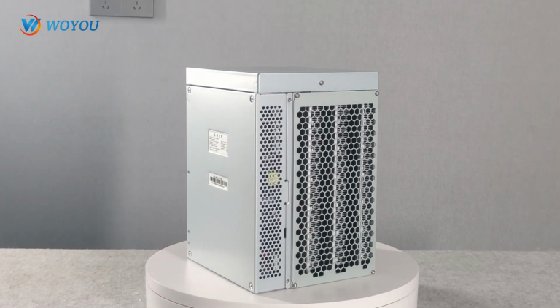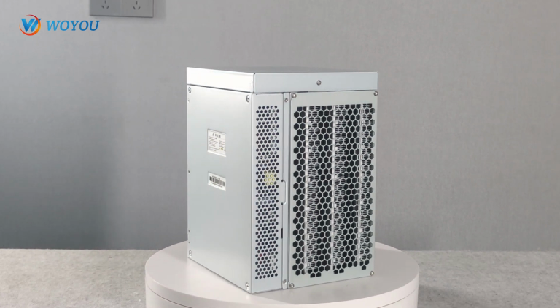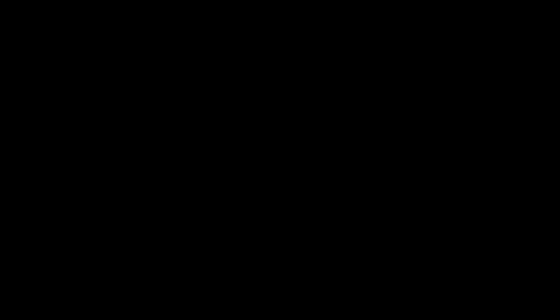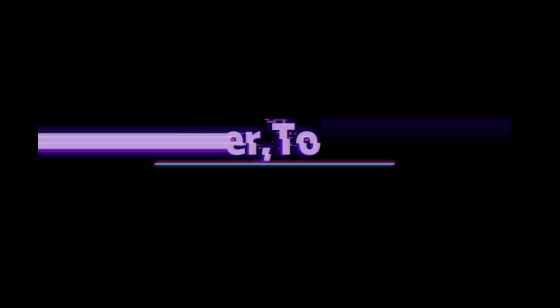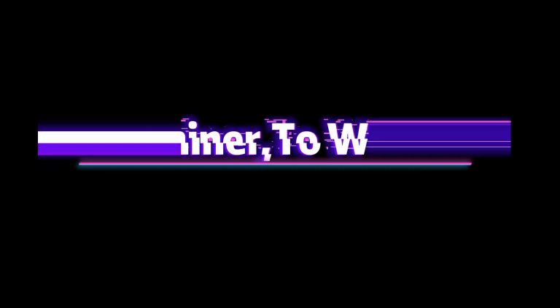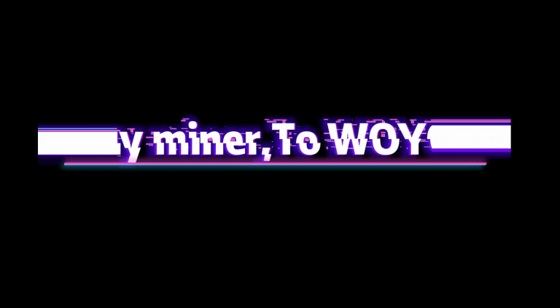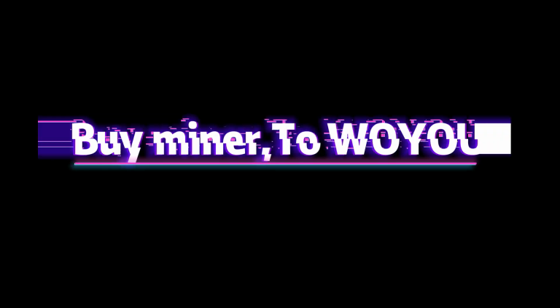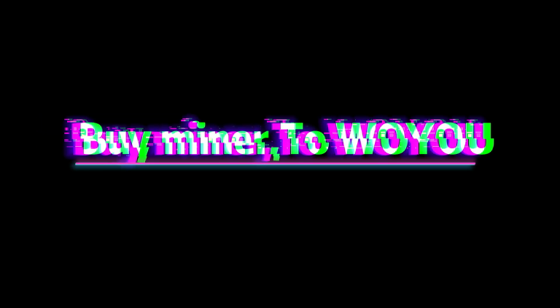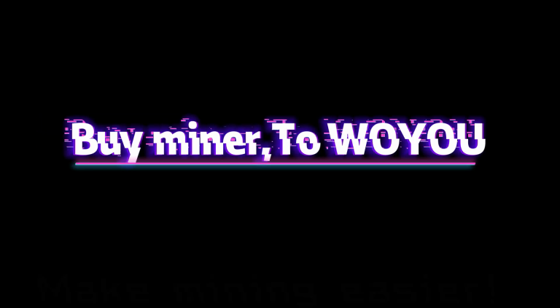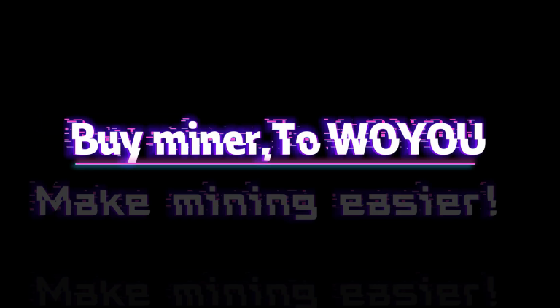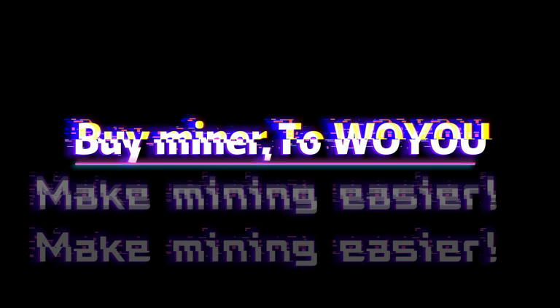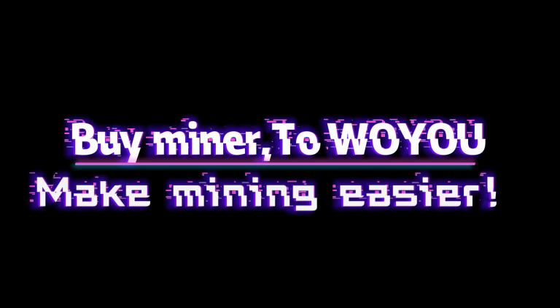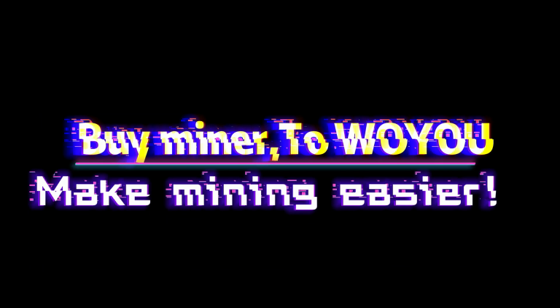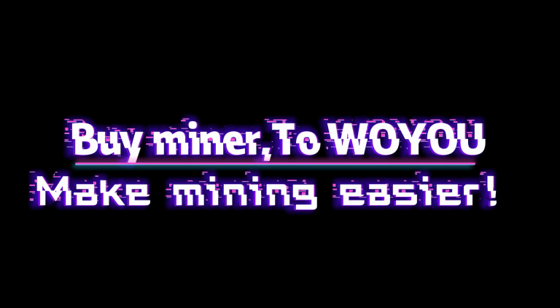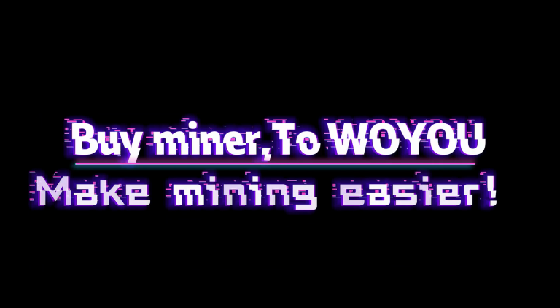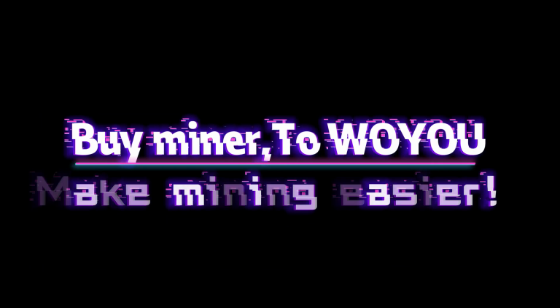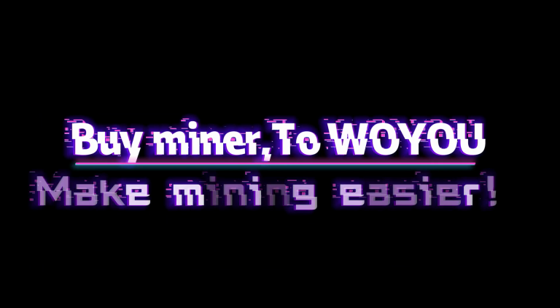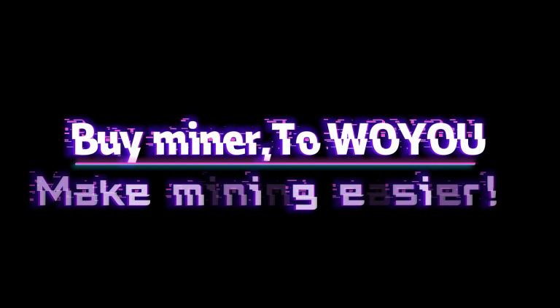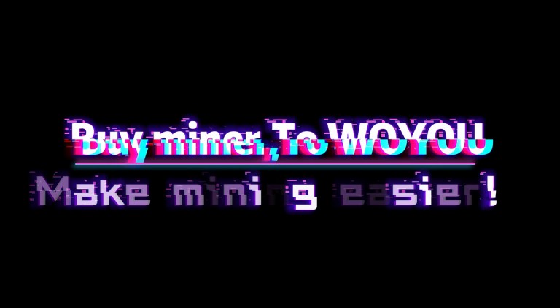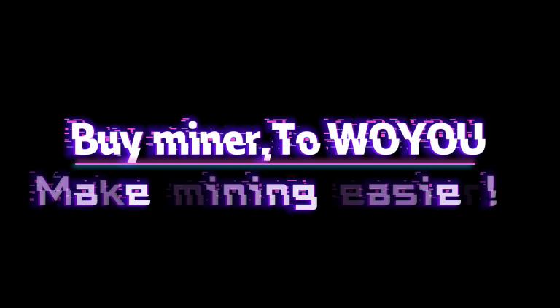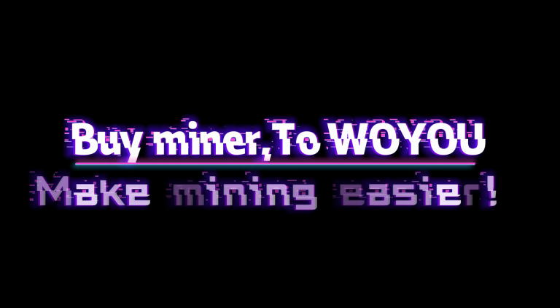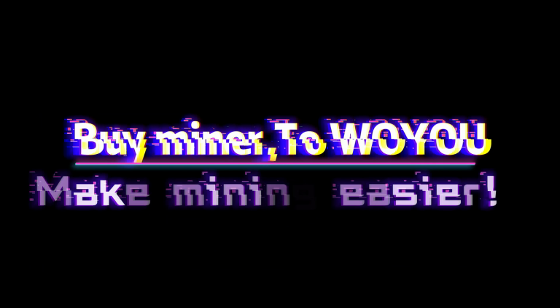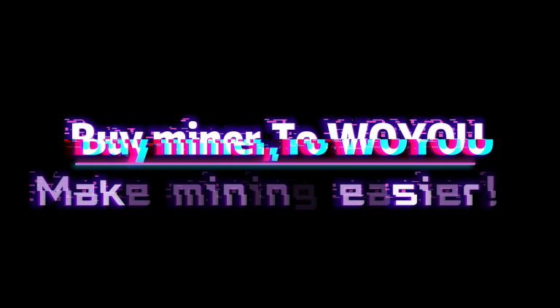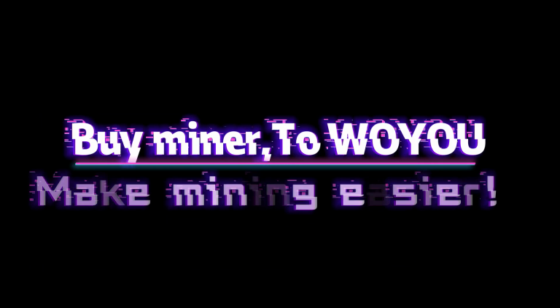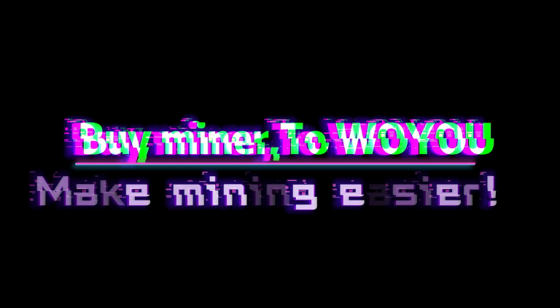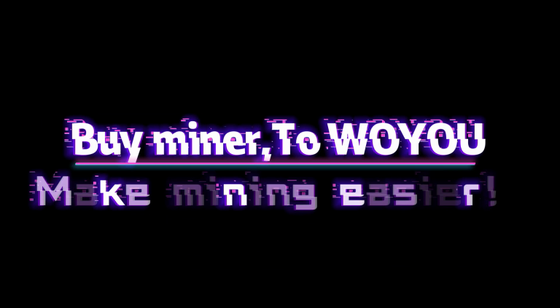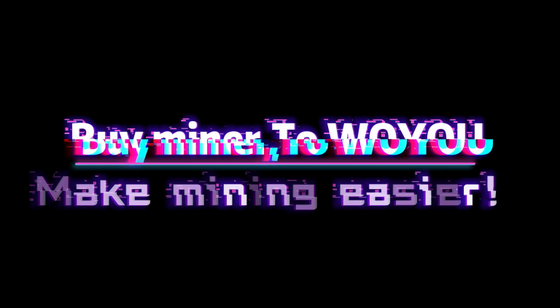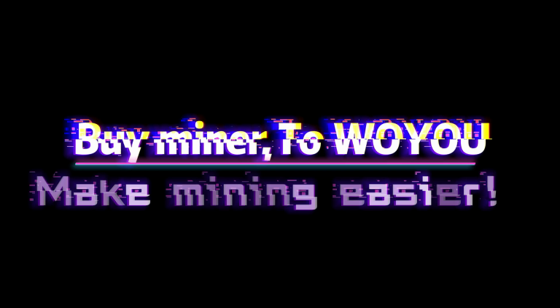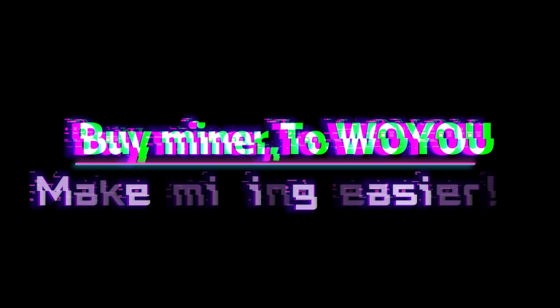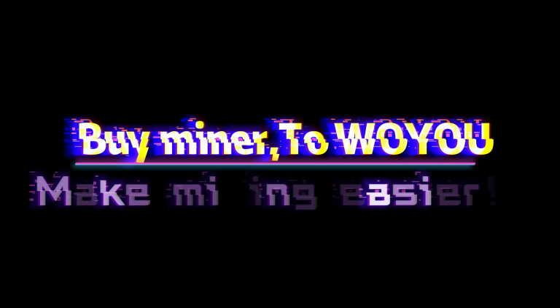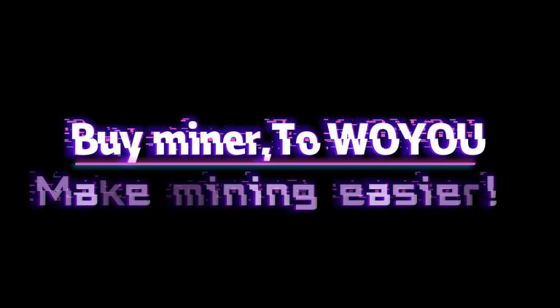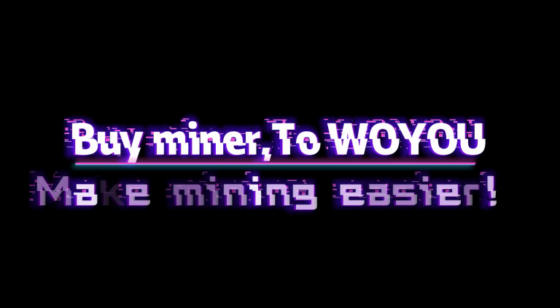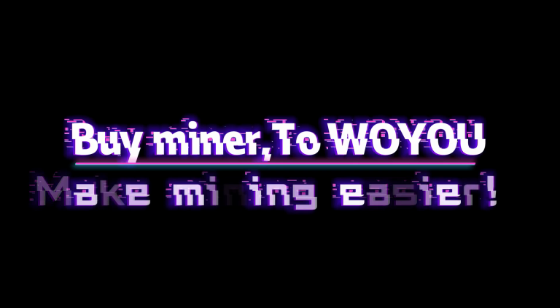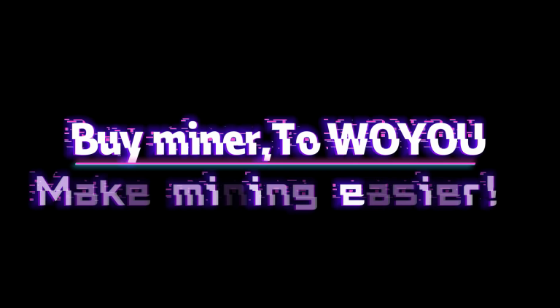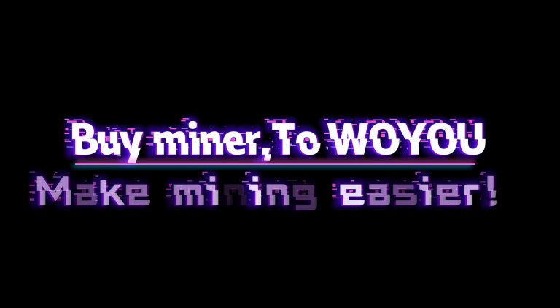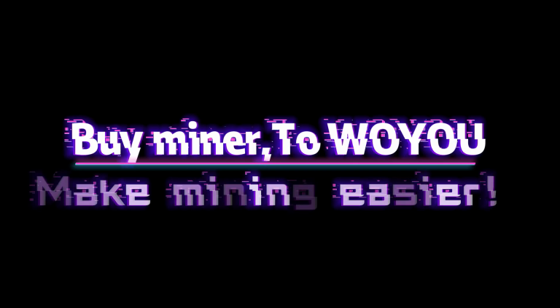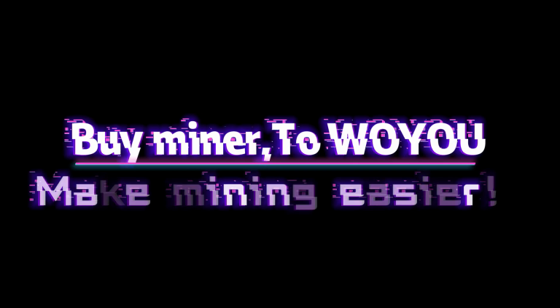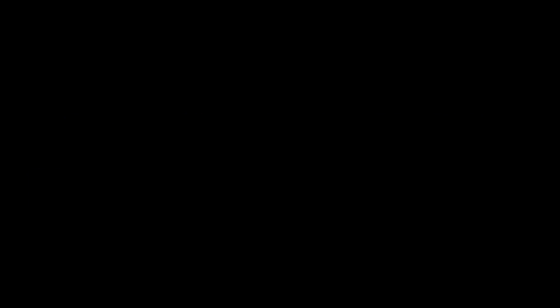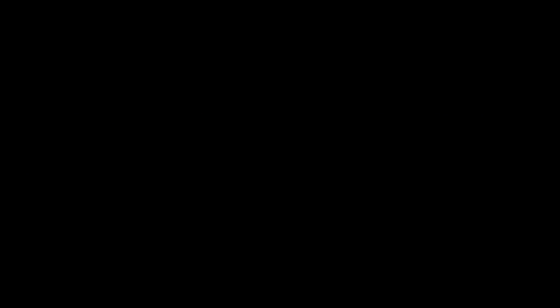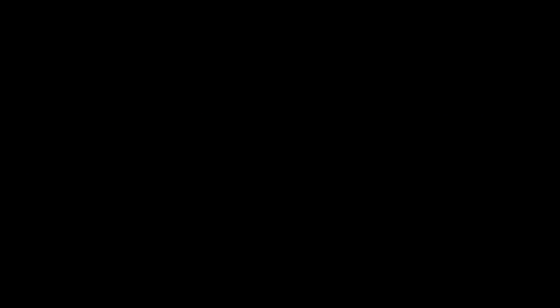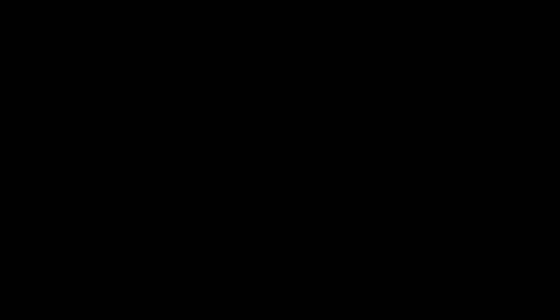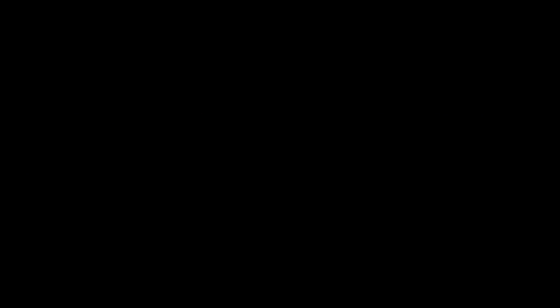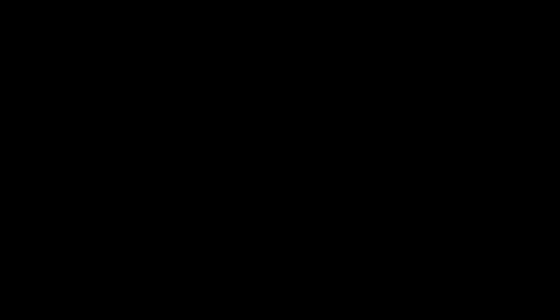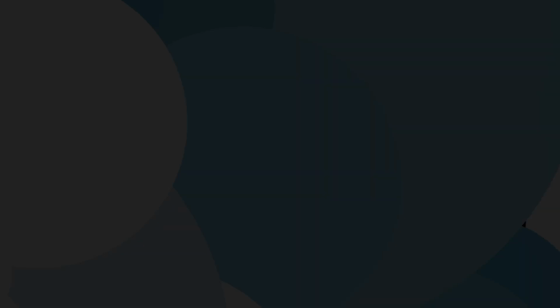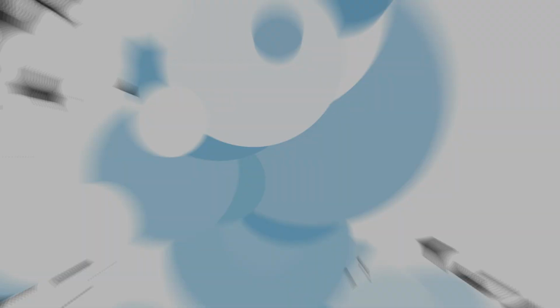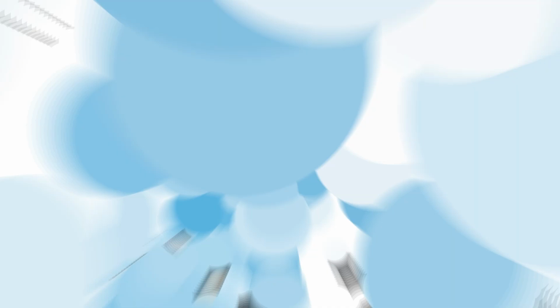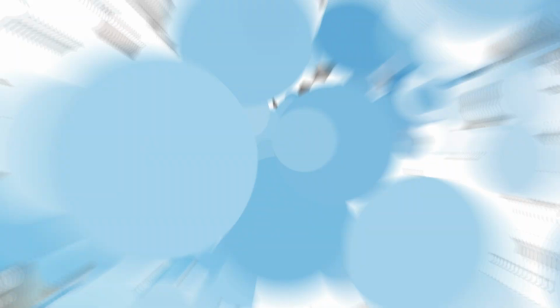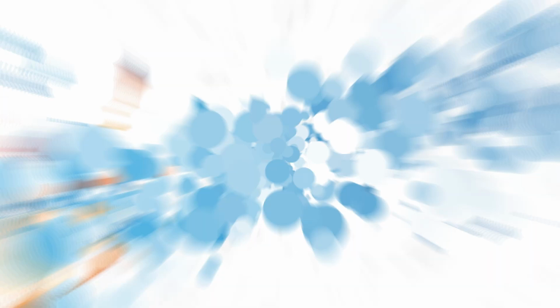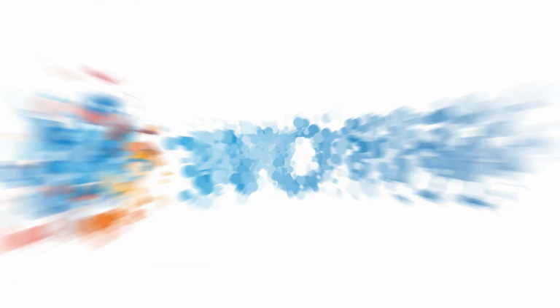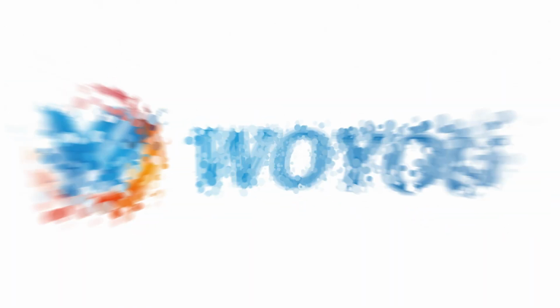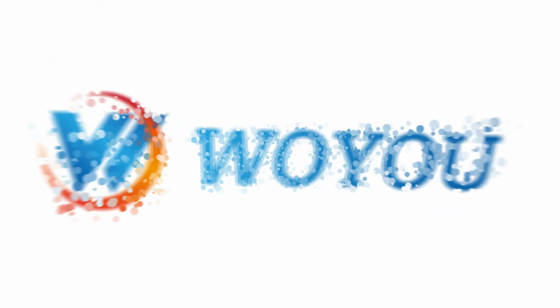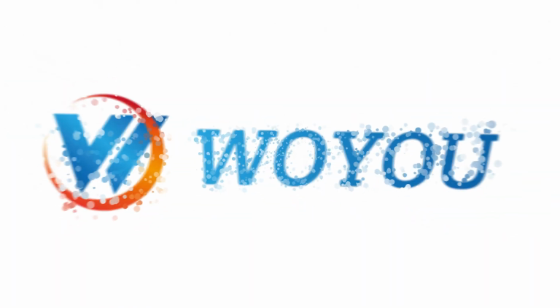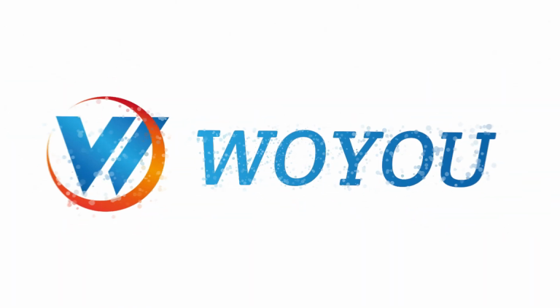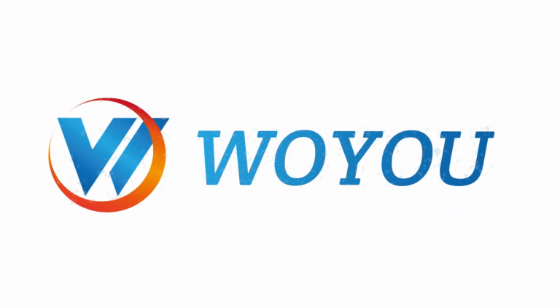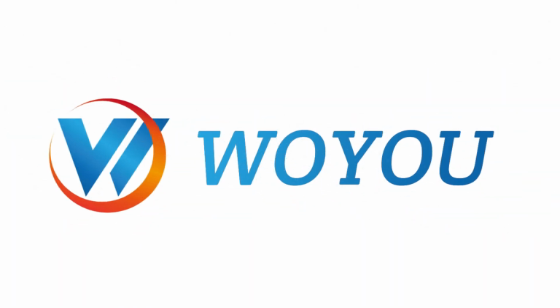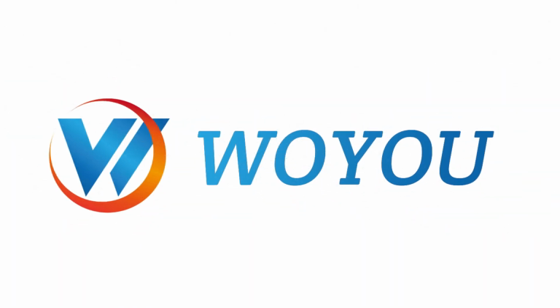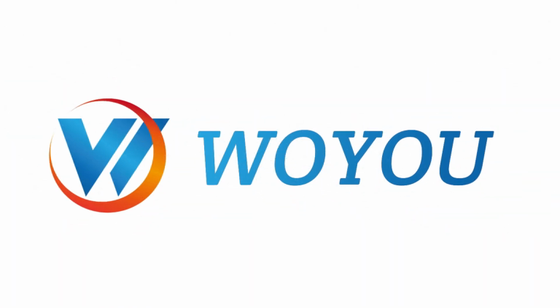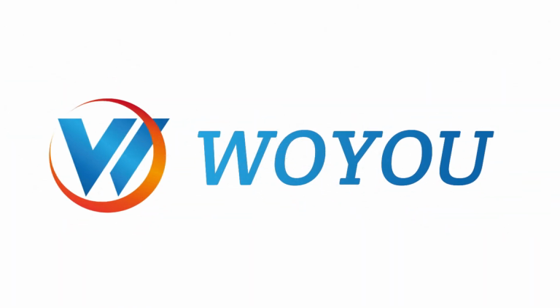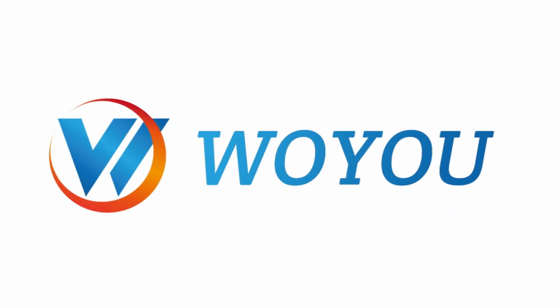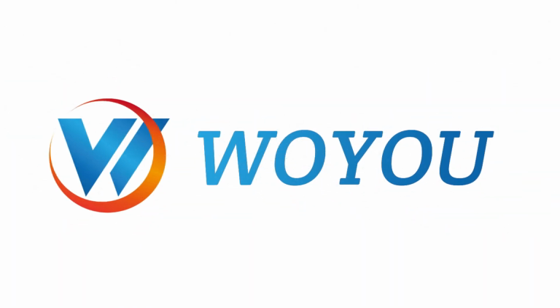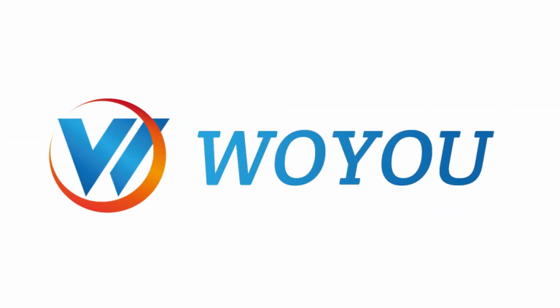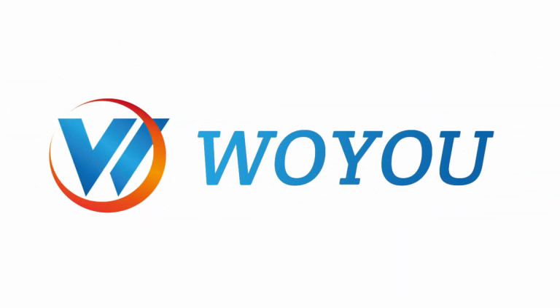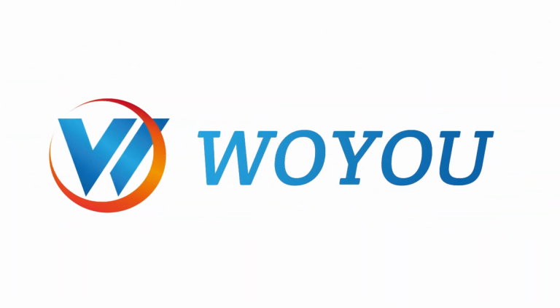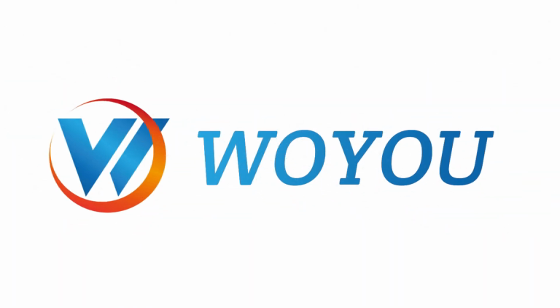Buy your miner from Woyuu — making mining easier. For more details, please visit the official website of Woyuu.